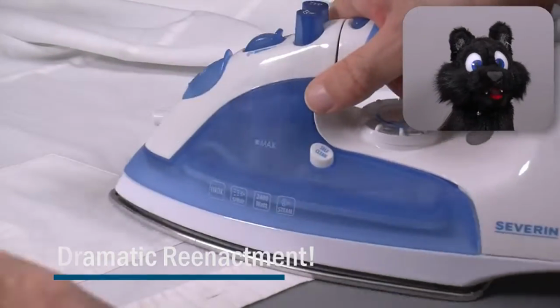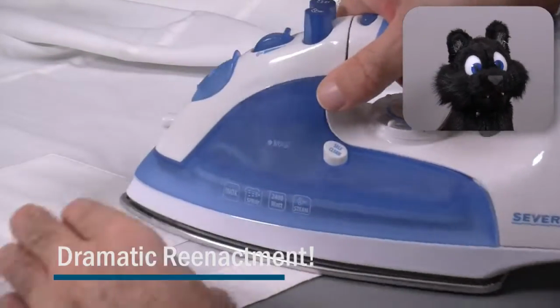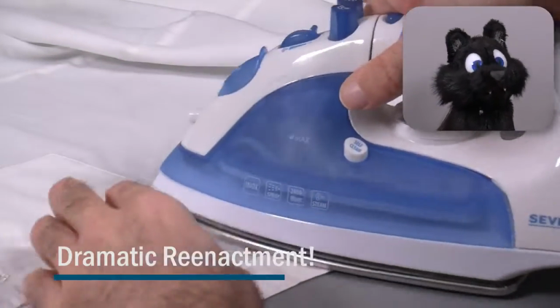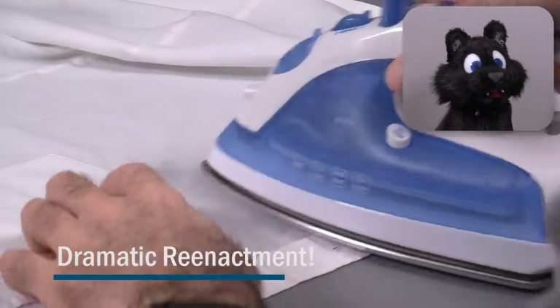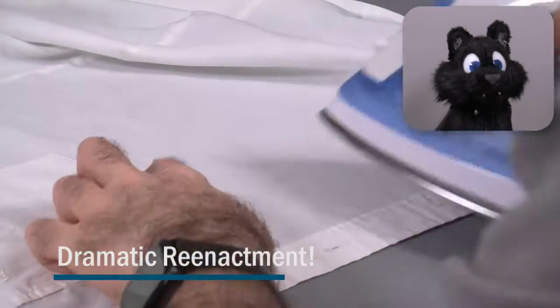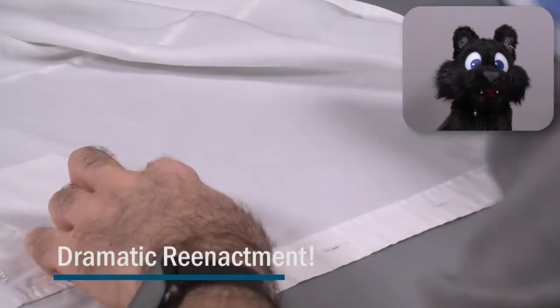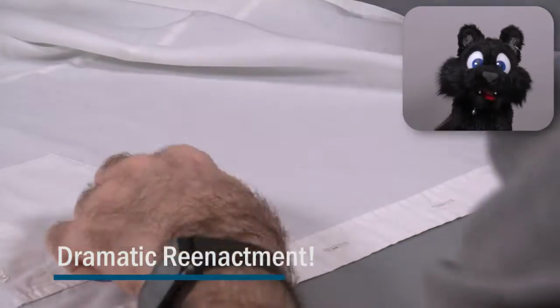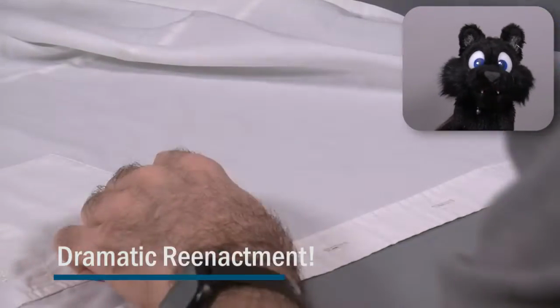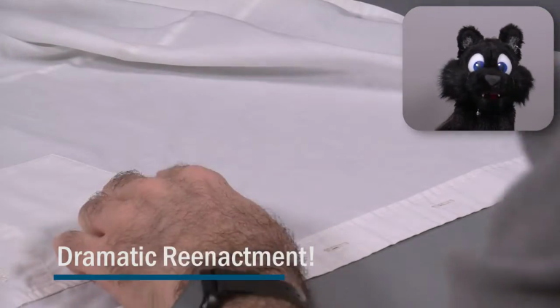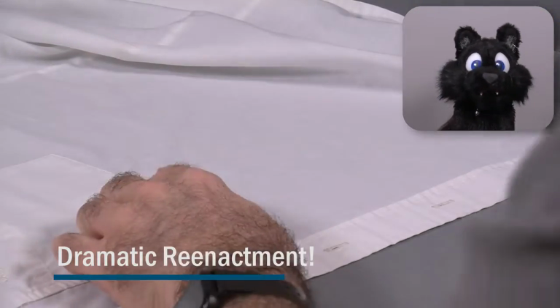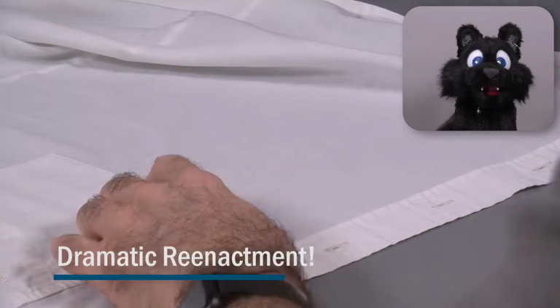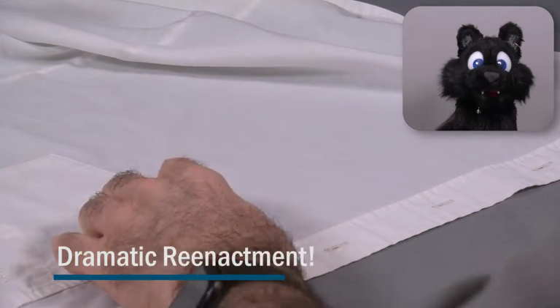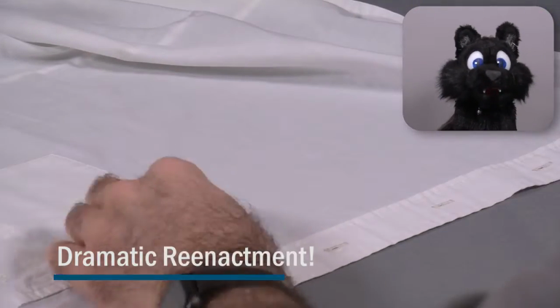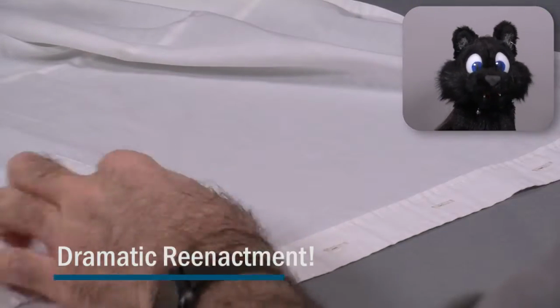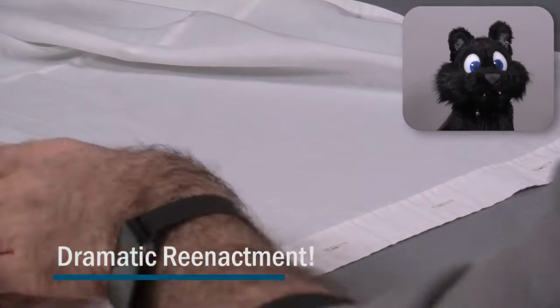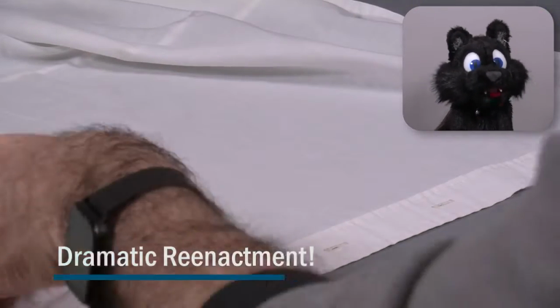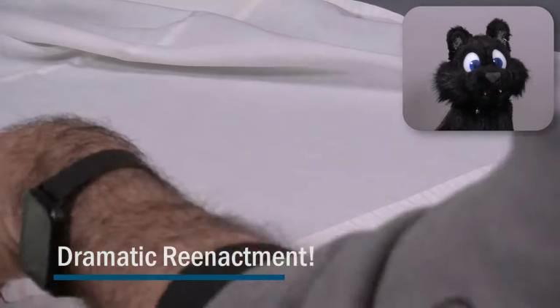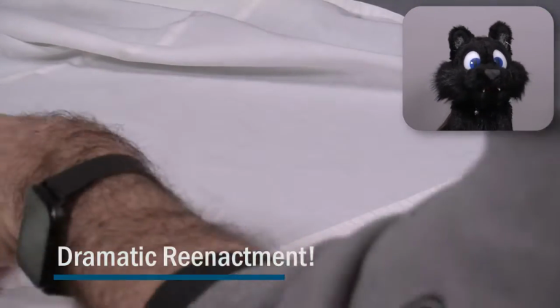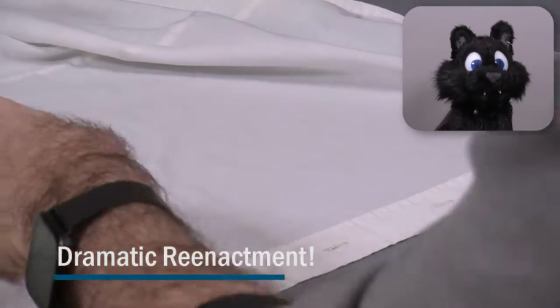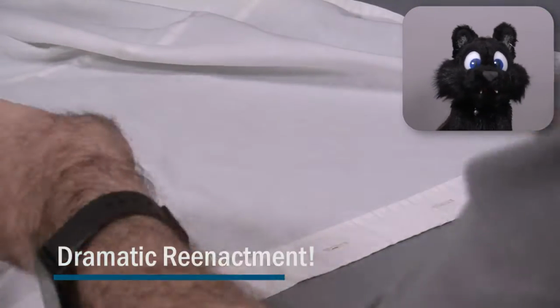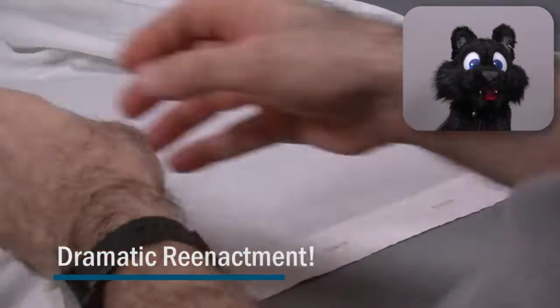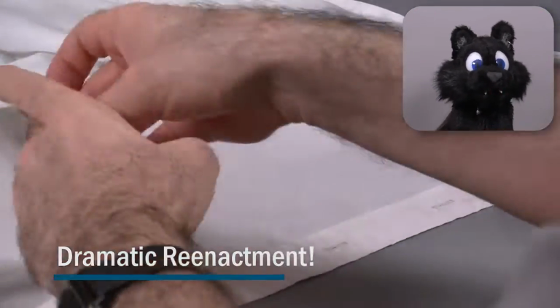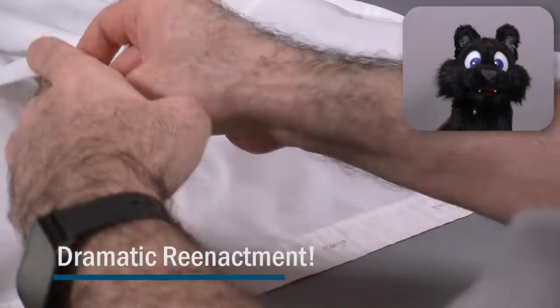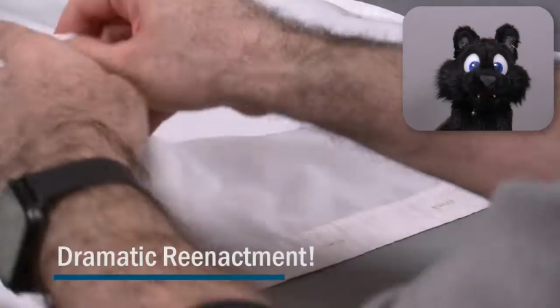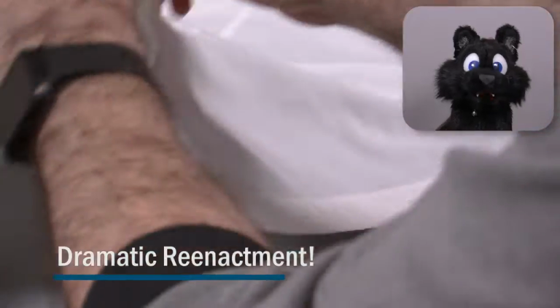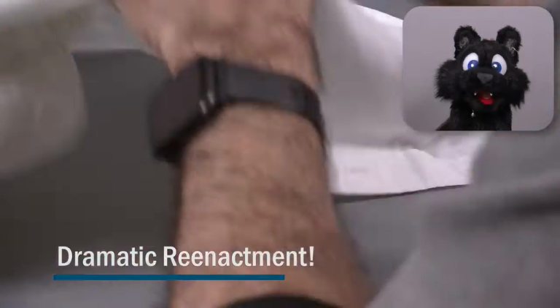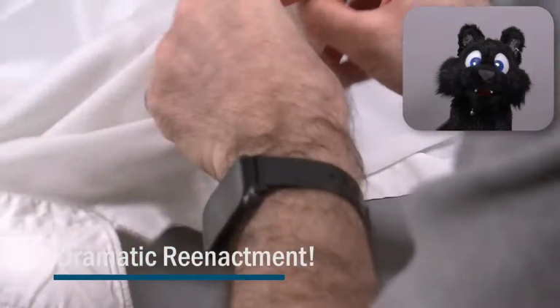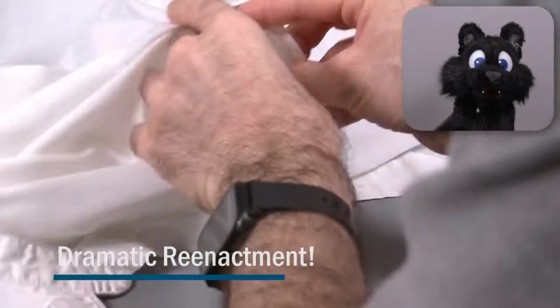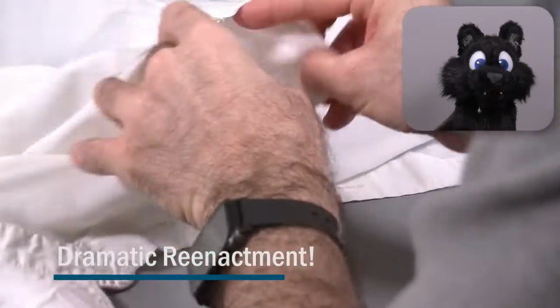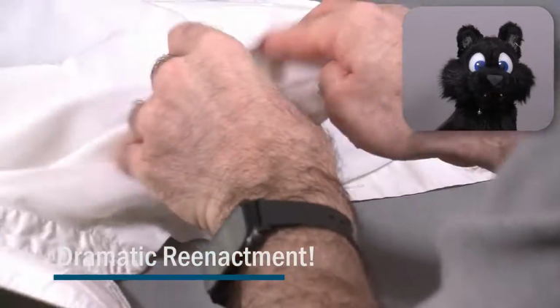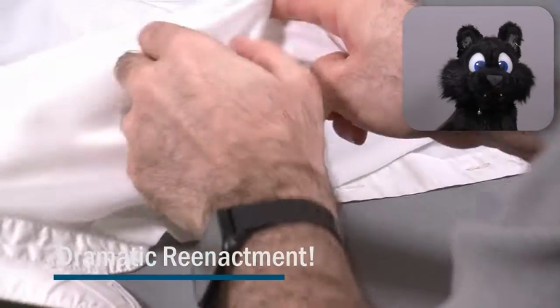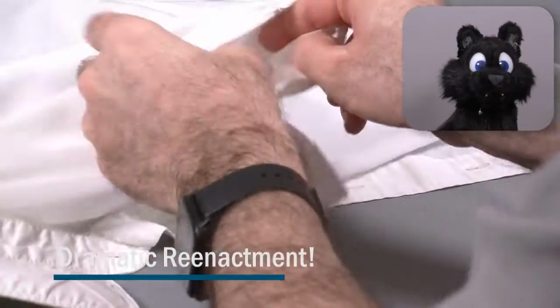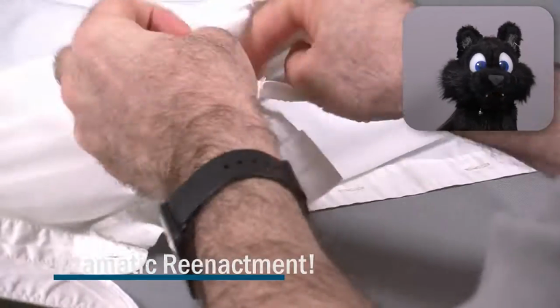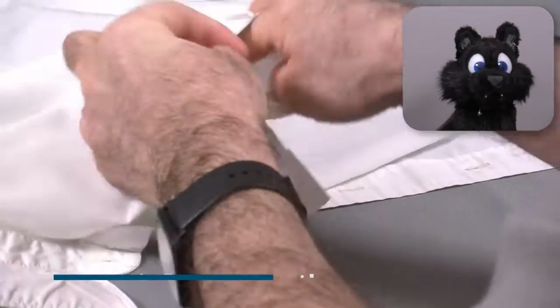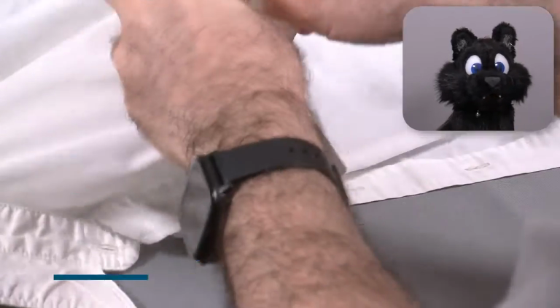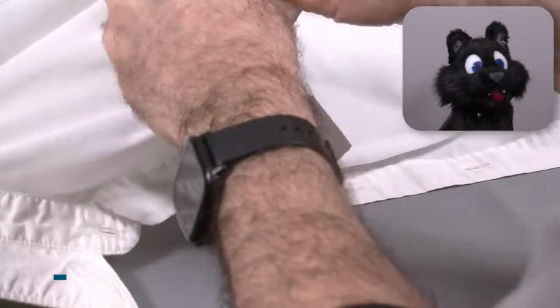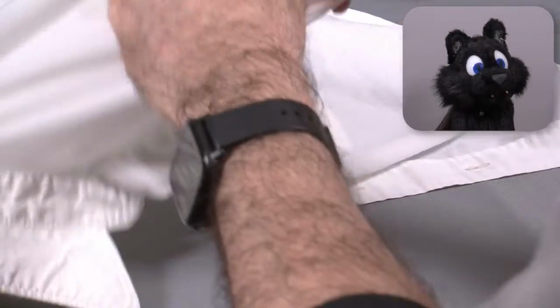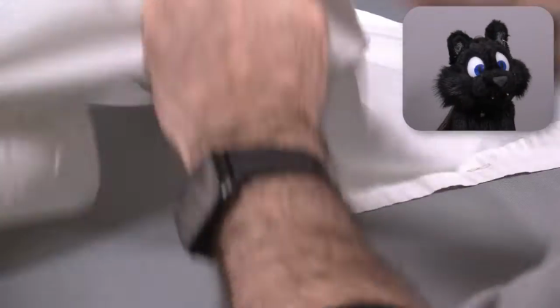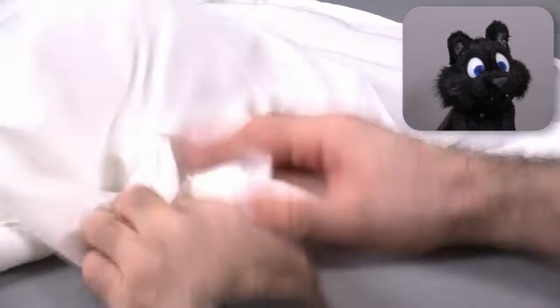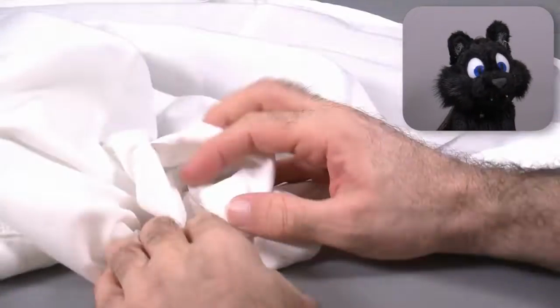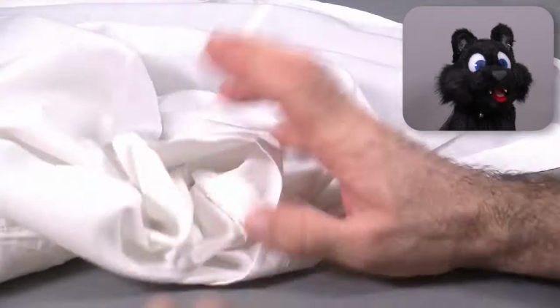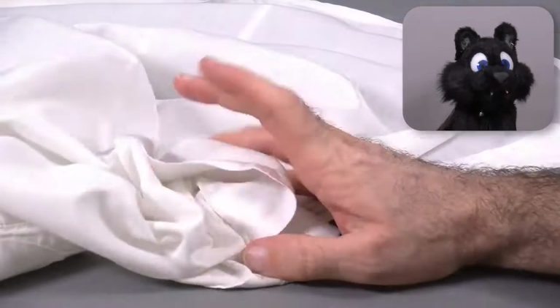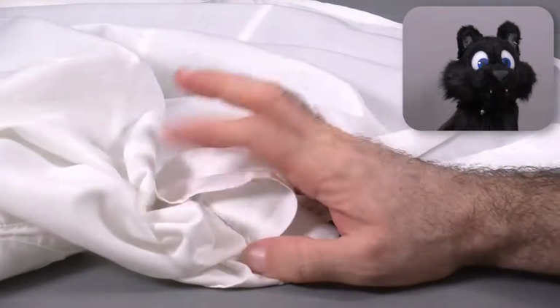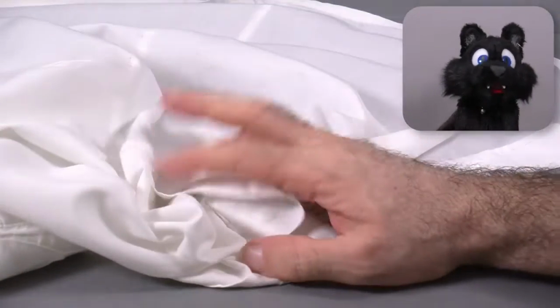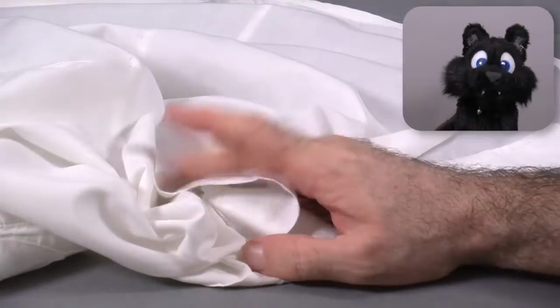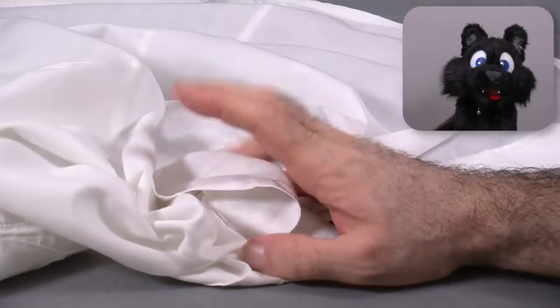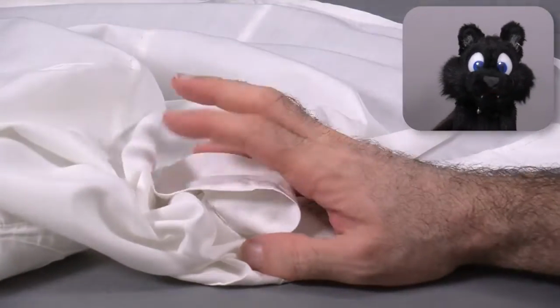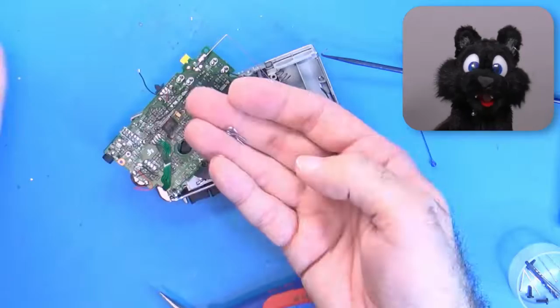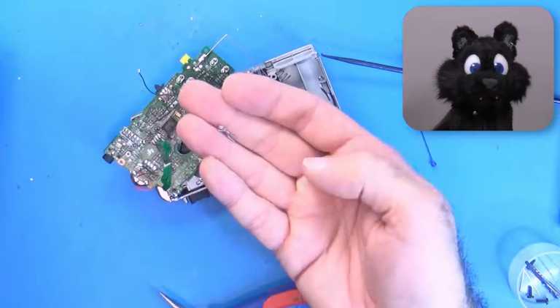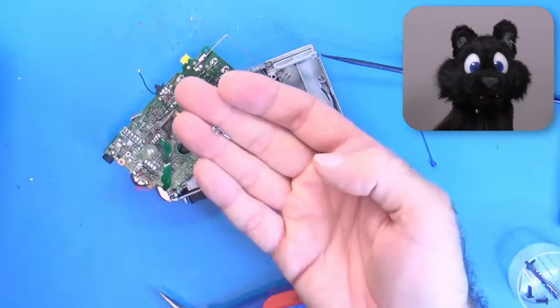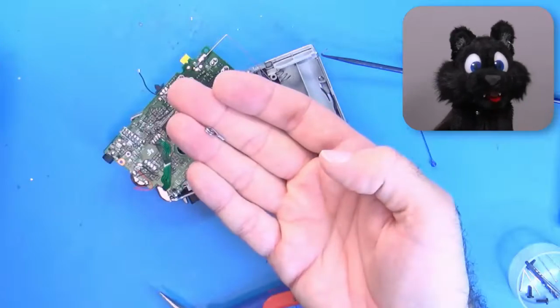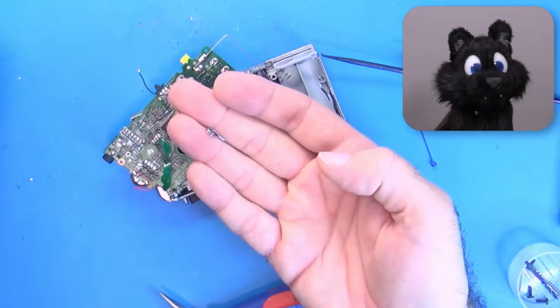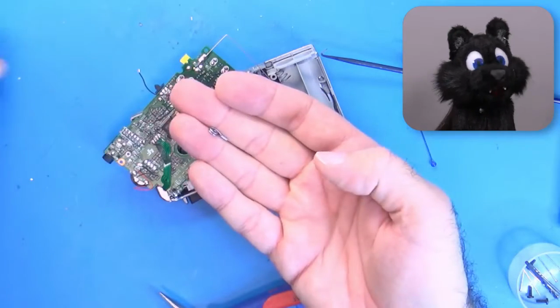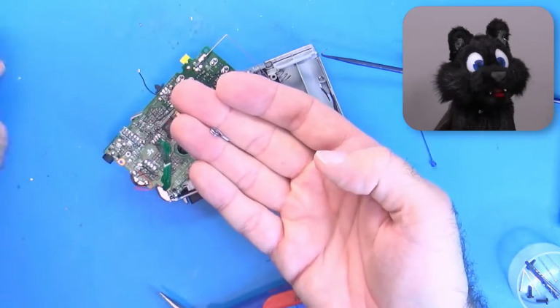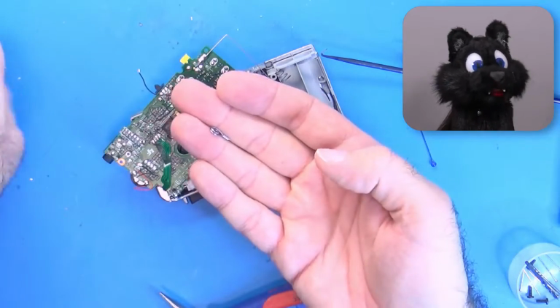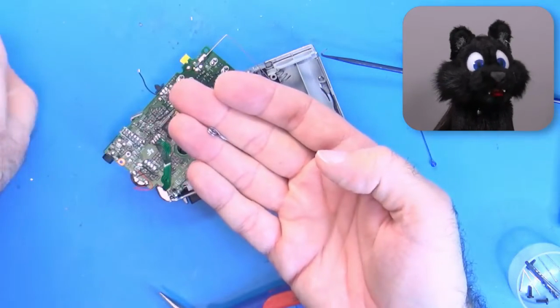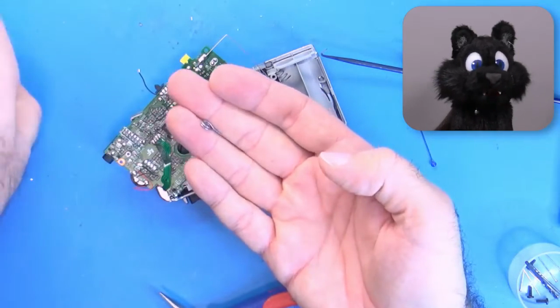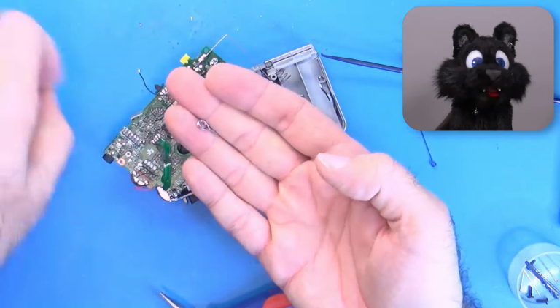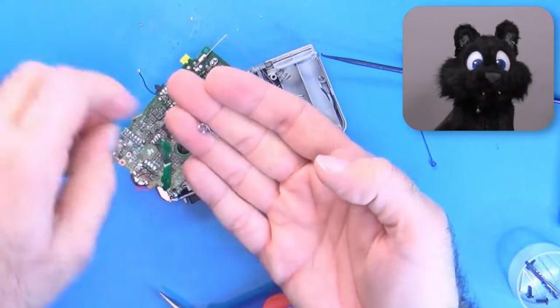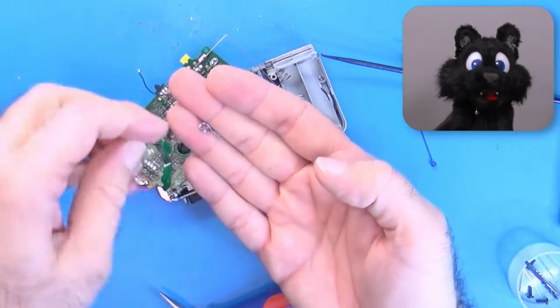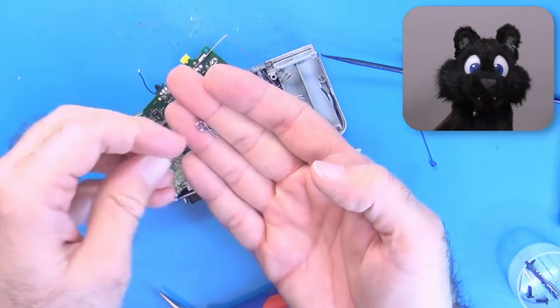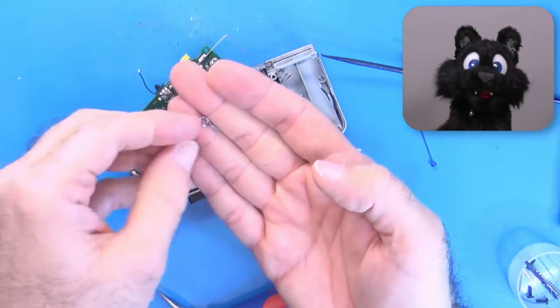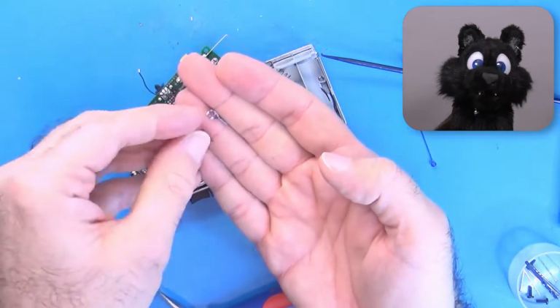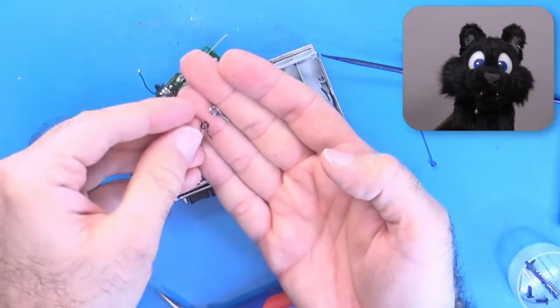And you wouldn't believe what turned up when ironing my shirt from last week. Yes, it fell into my pocket and made it all through the wash.